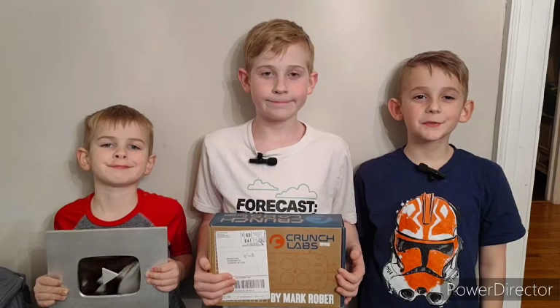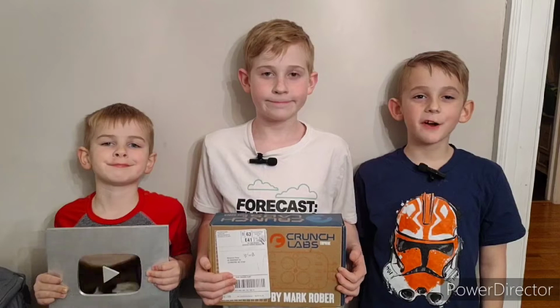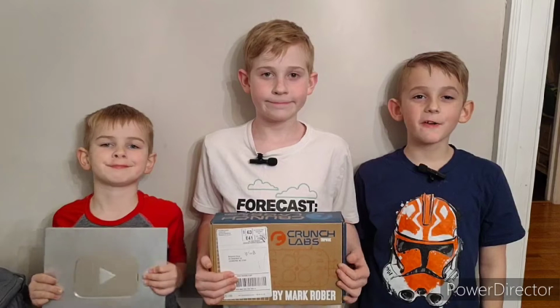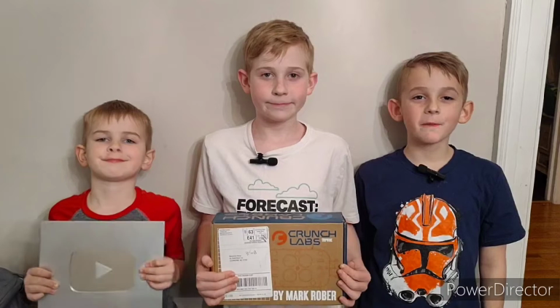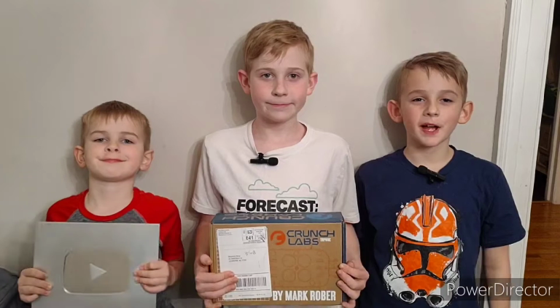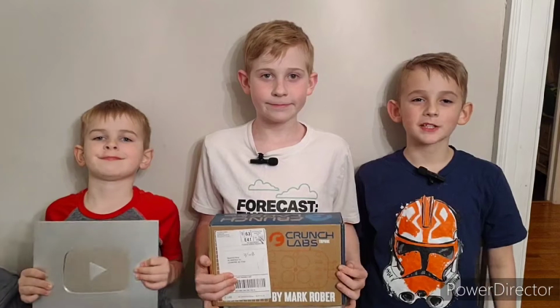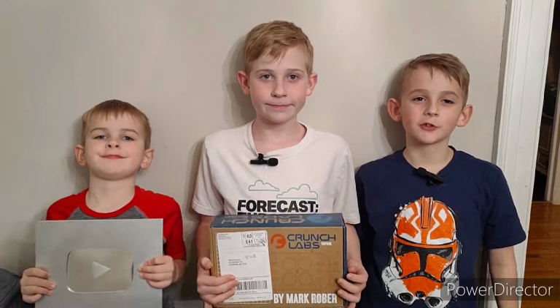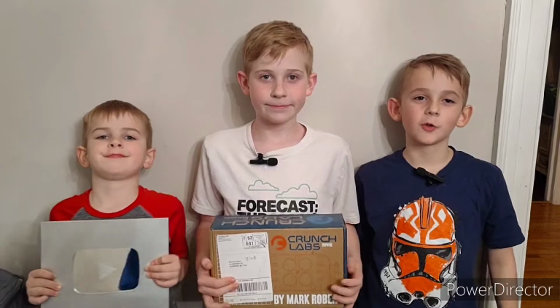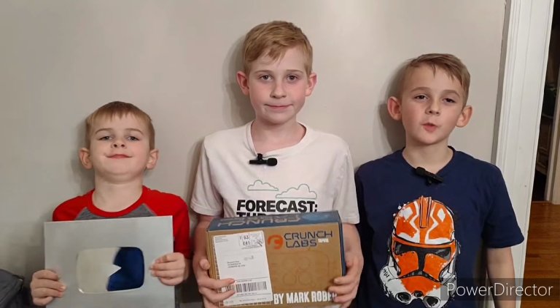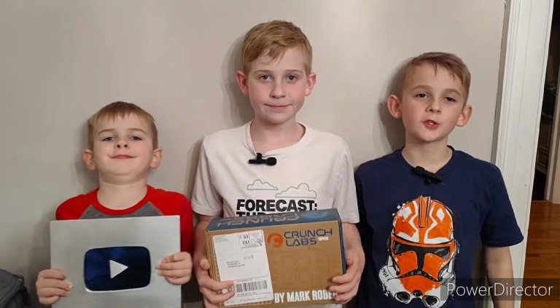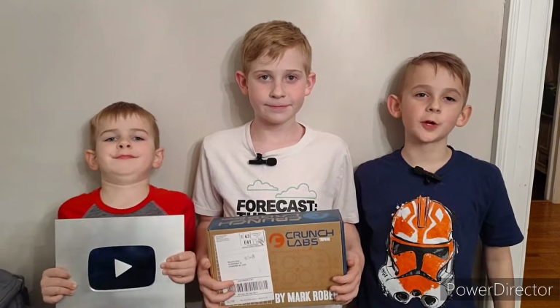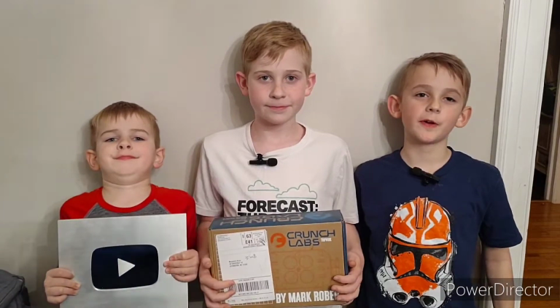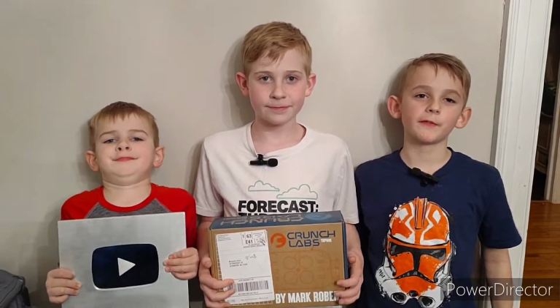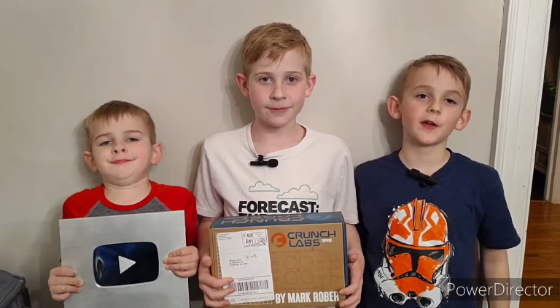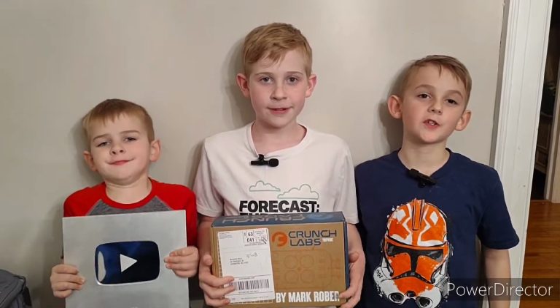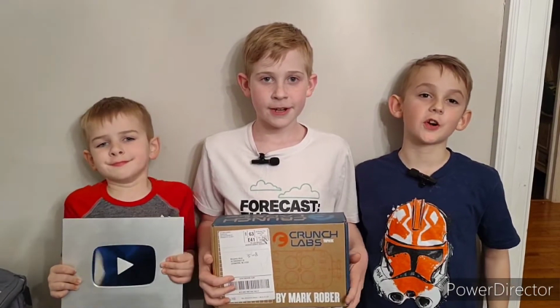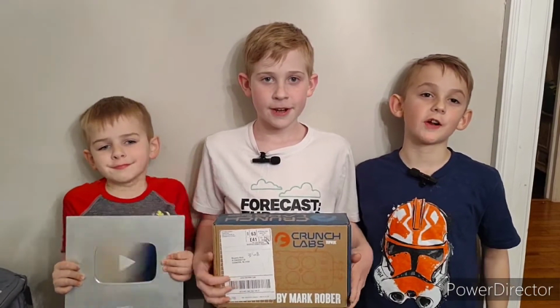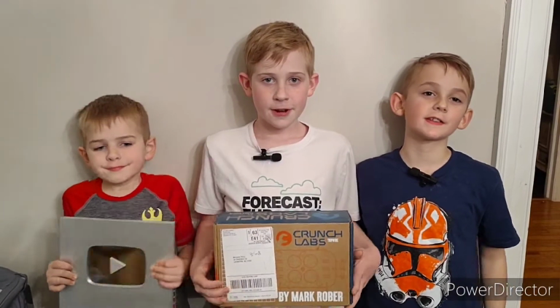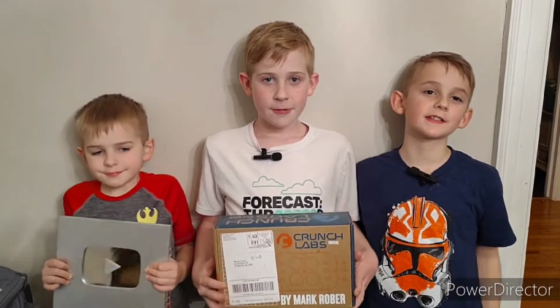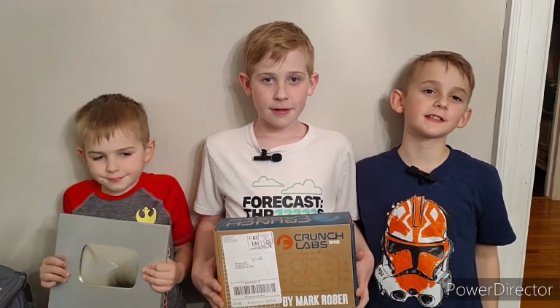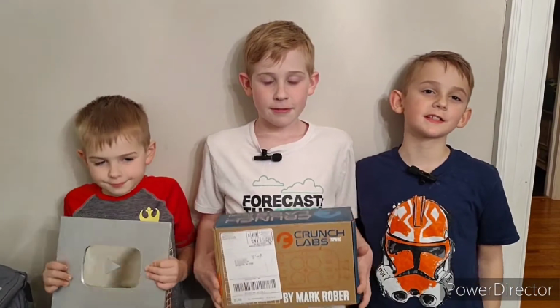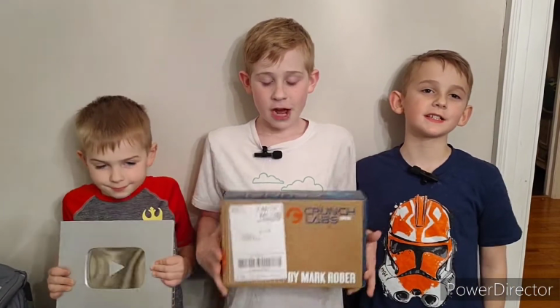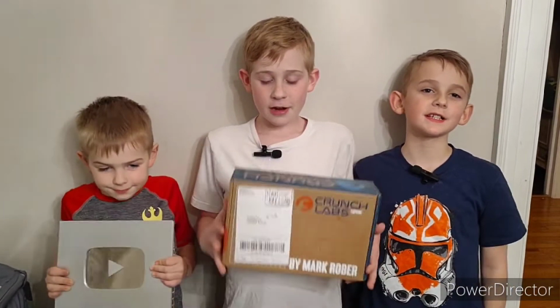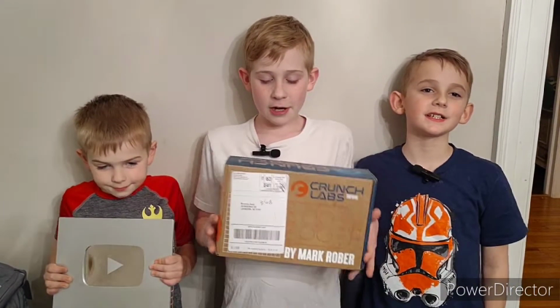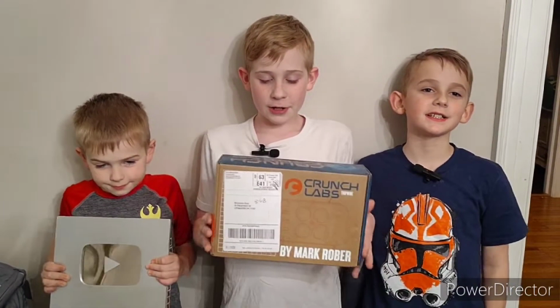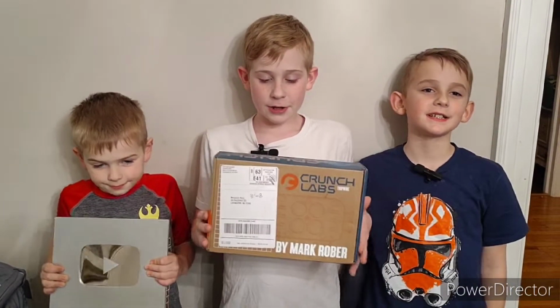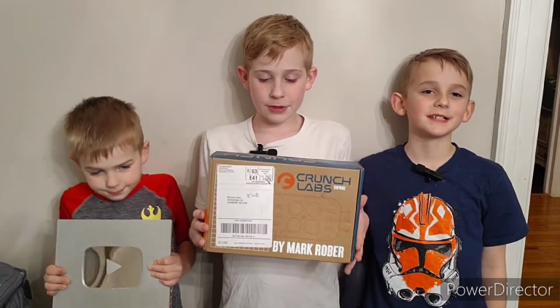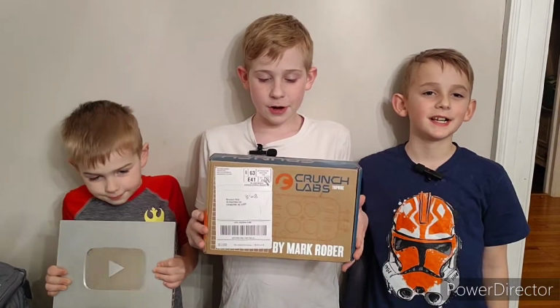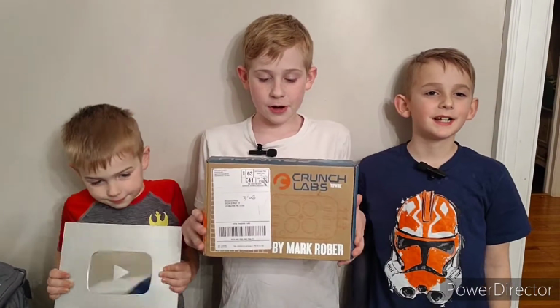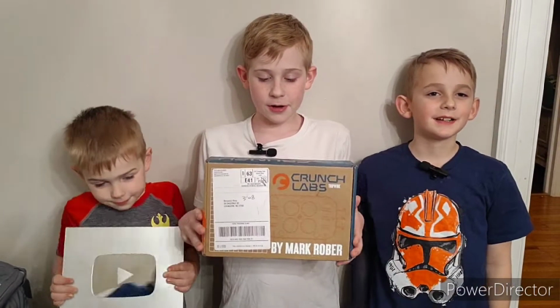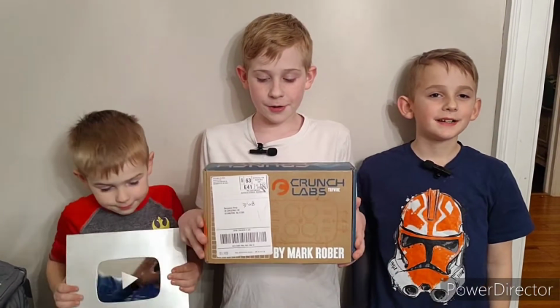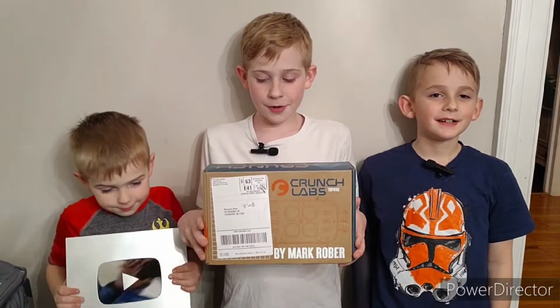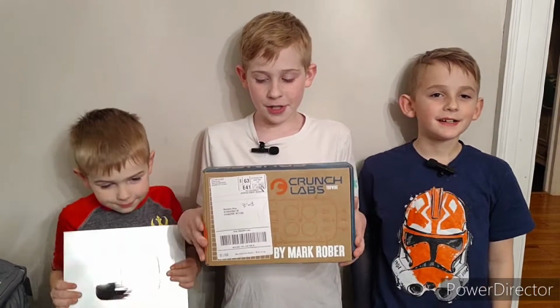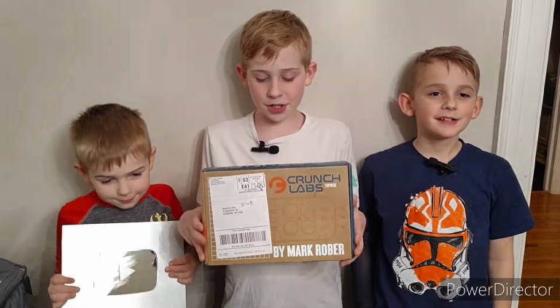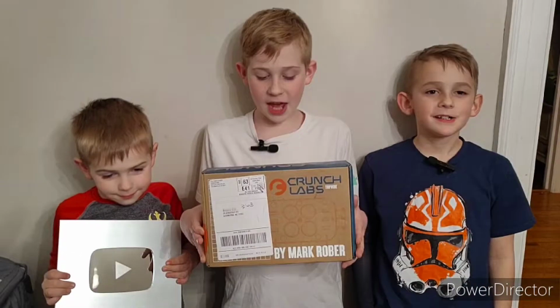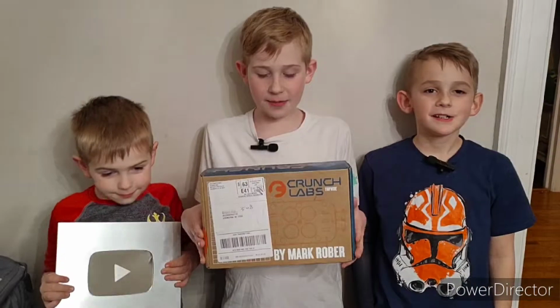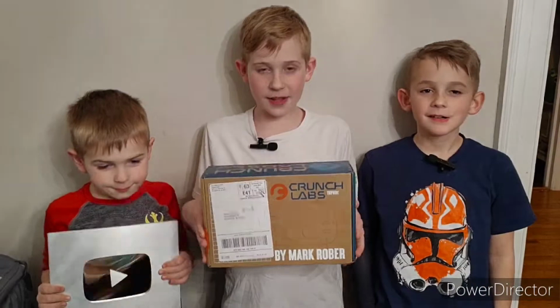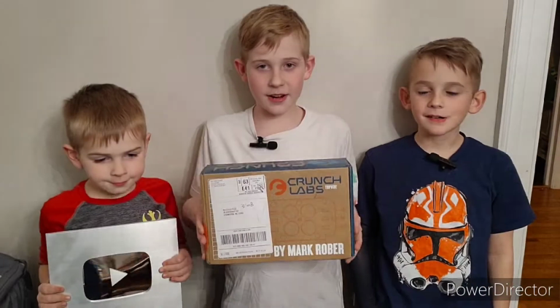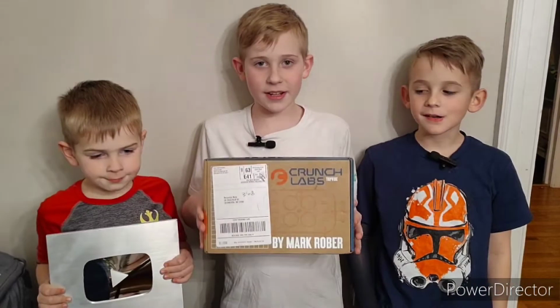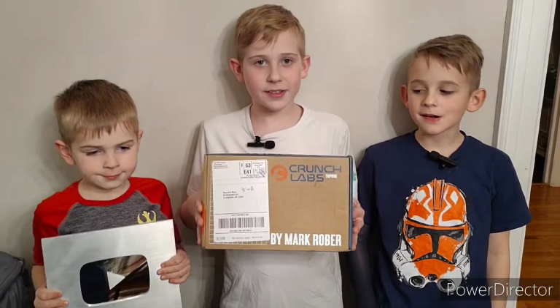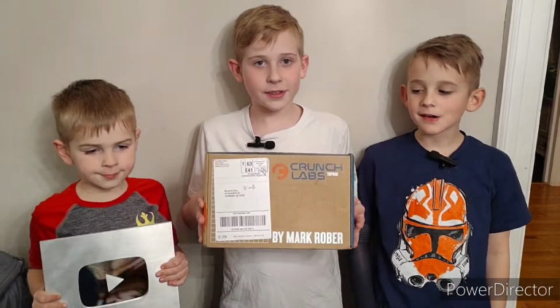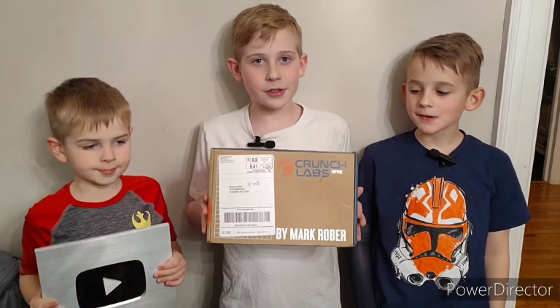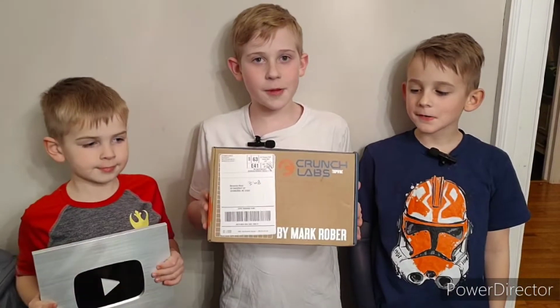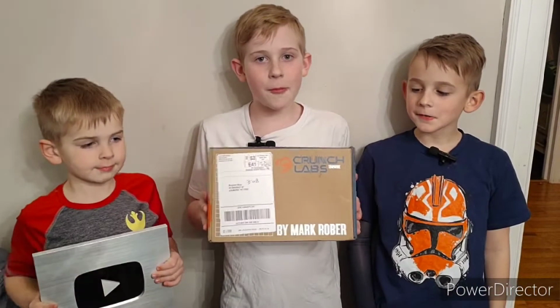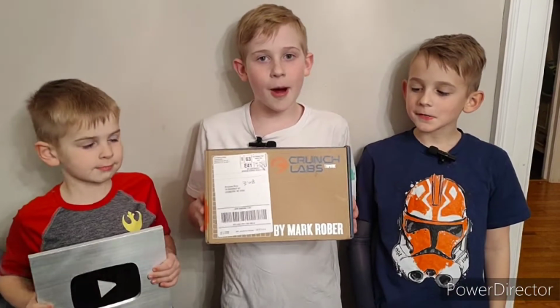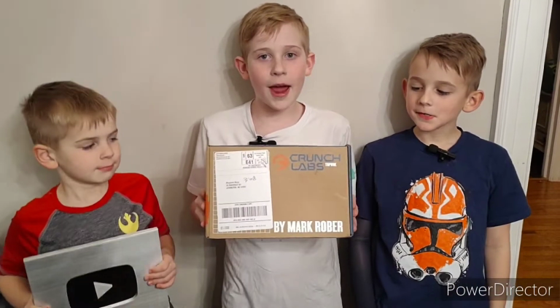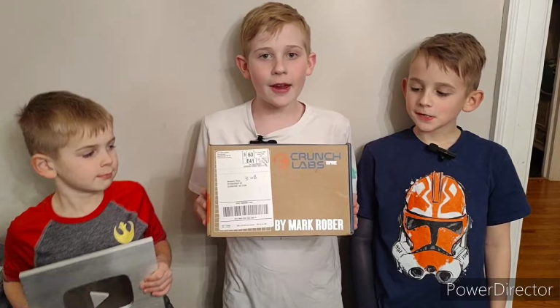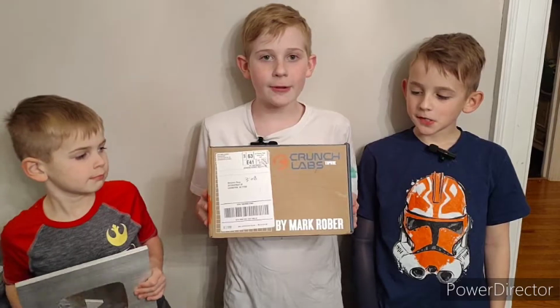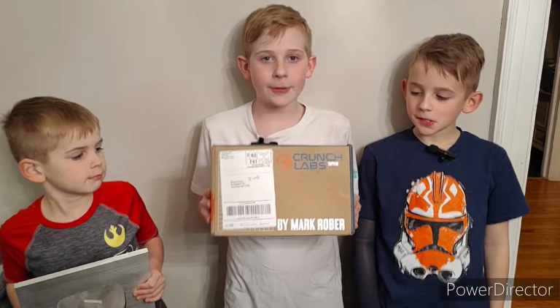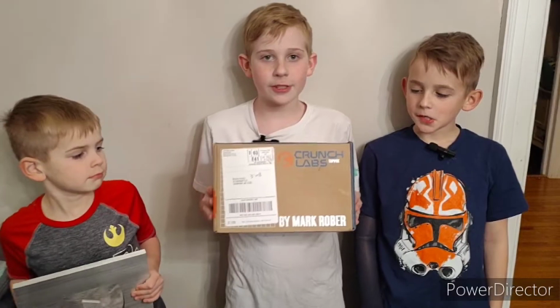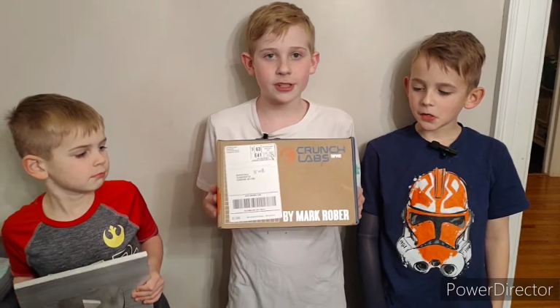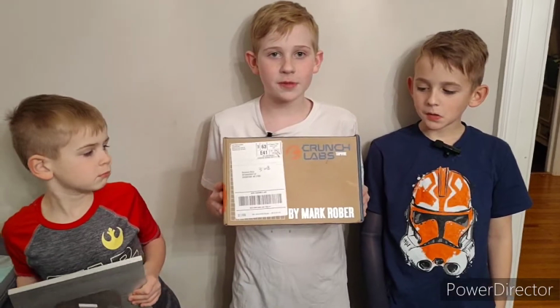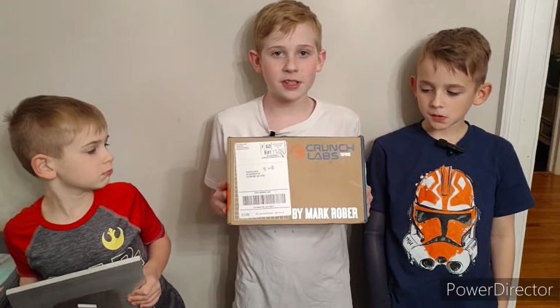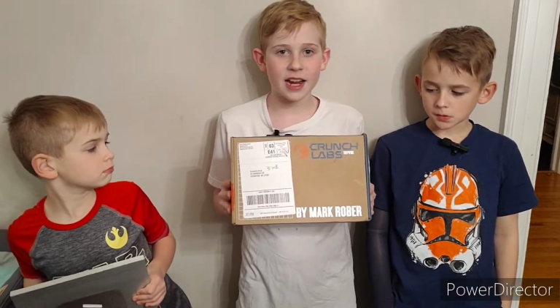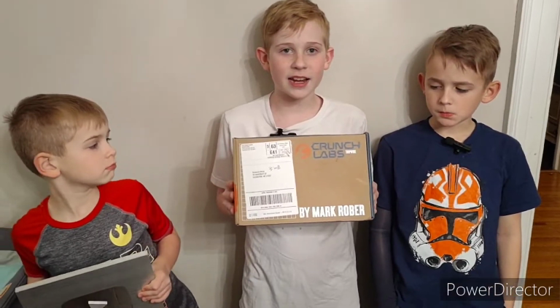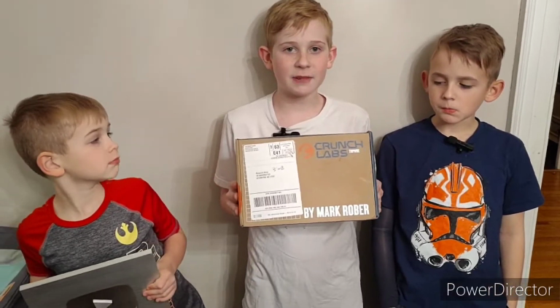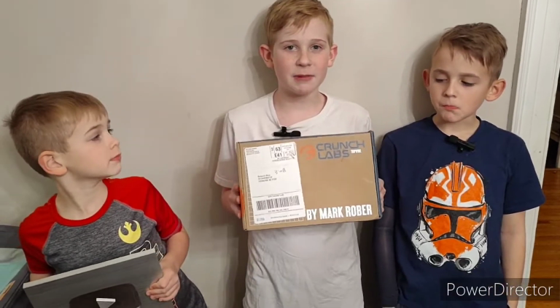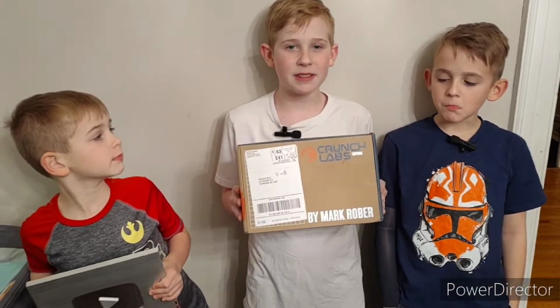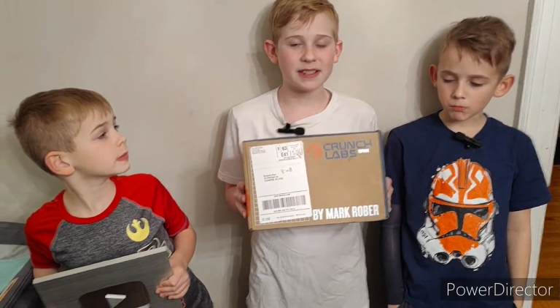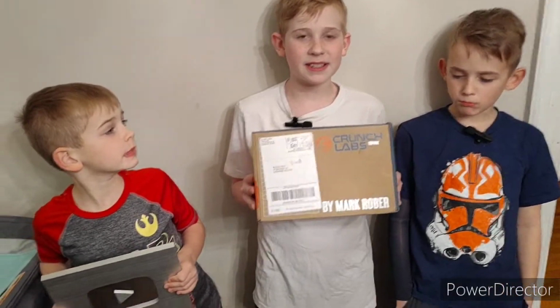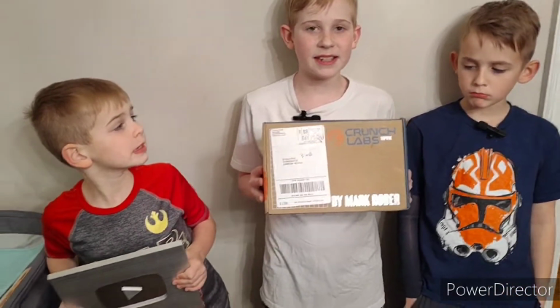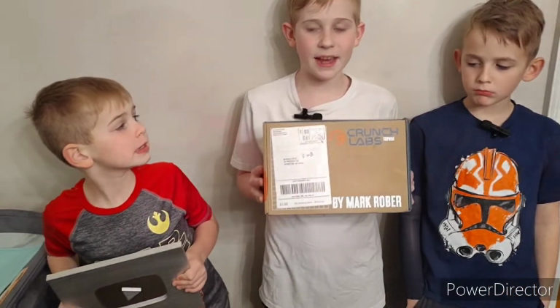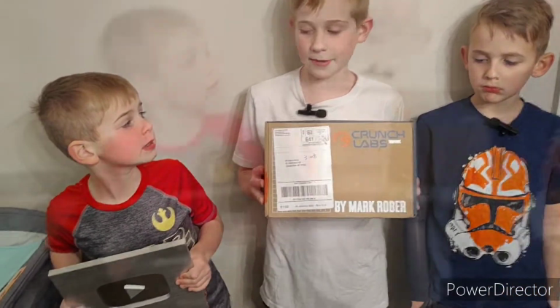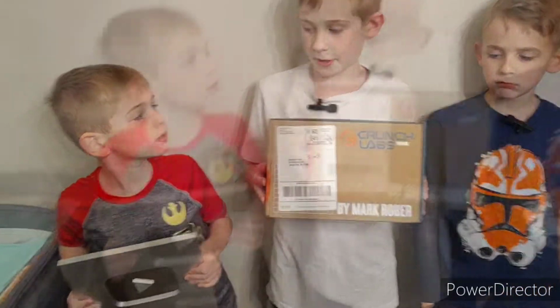Welcome back to RubeTube Adventures. We've got our third Crunch Labs here. It's a trip wire and we're super excited to put this together.